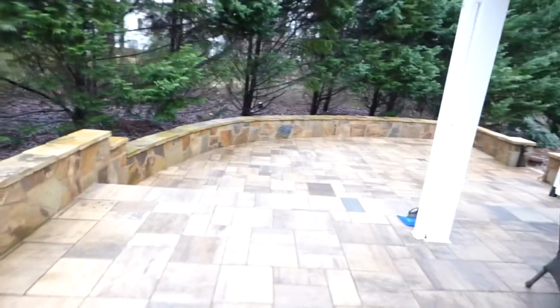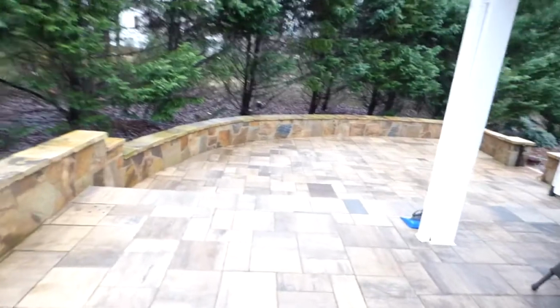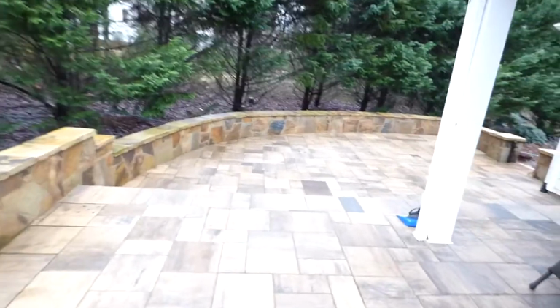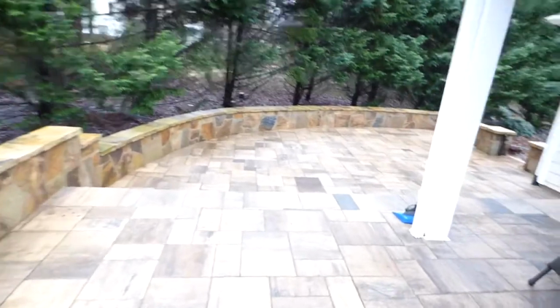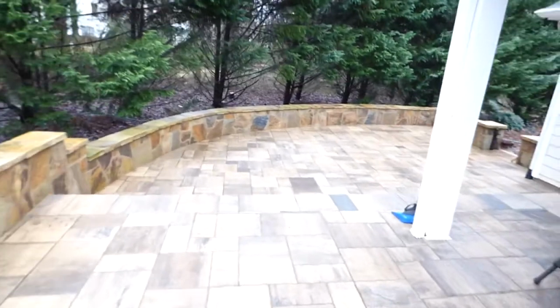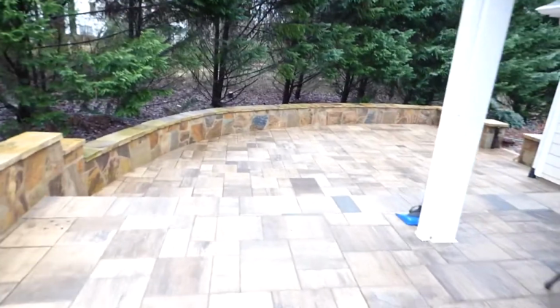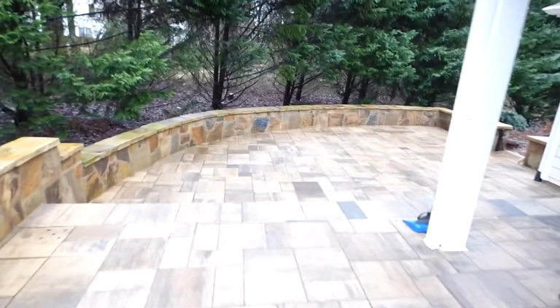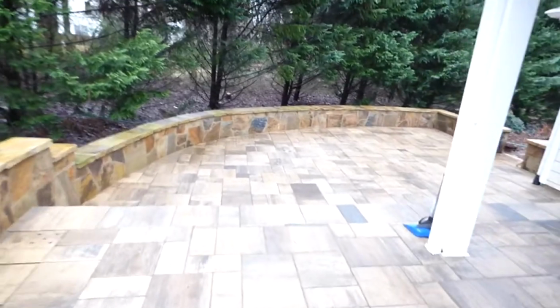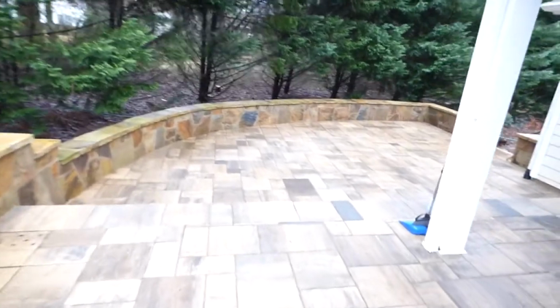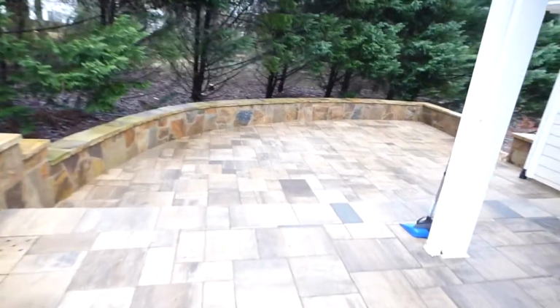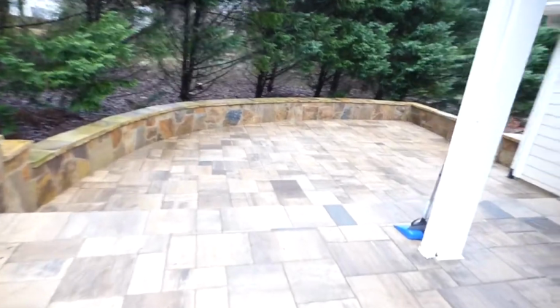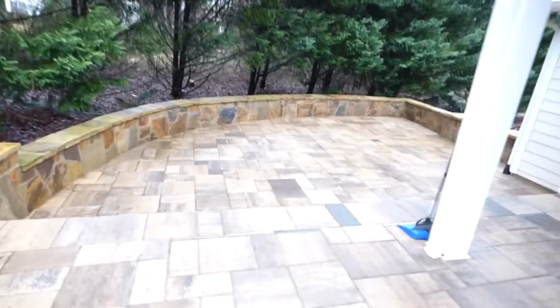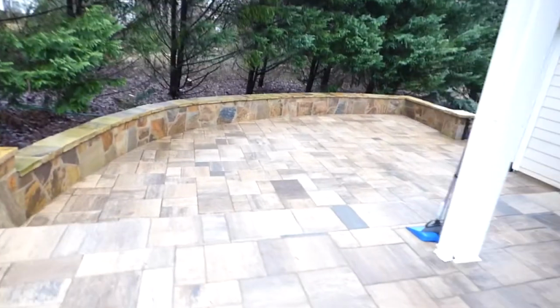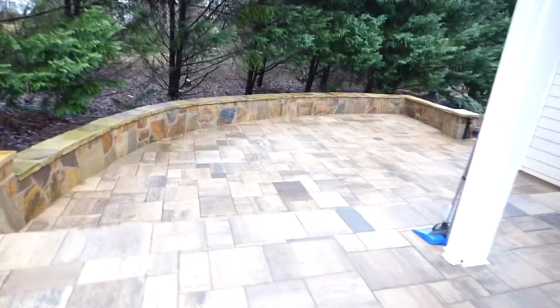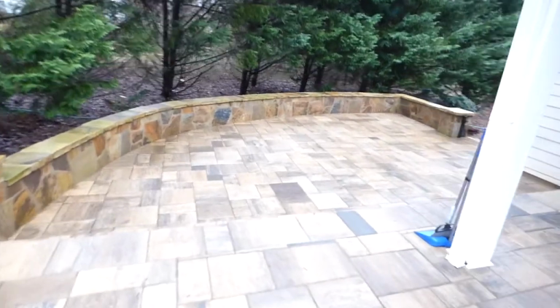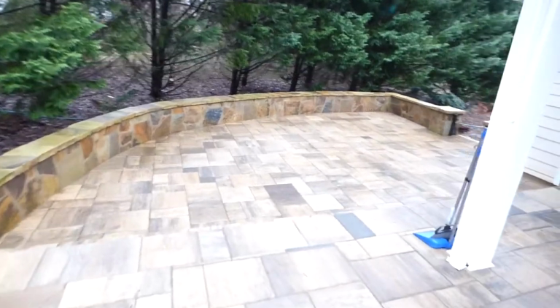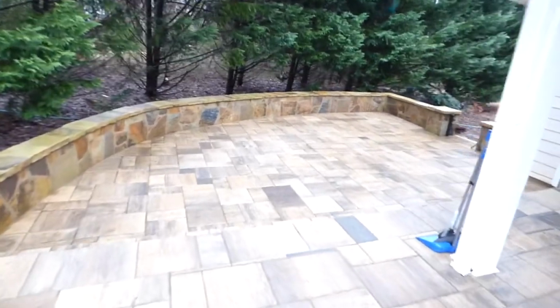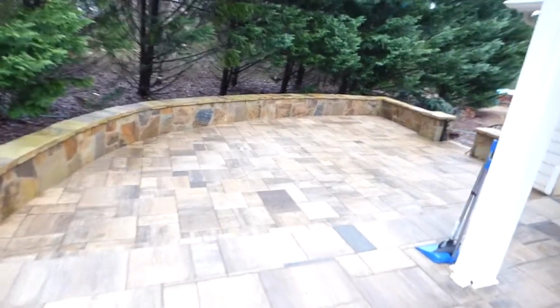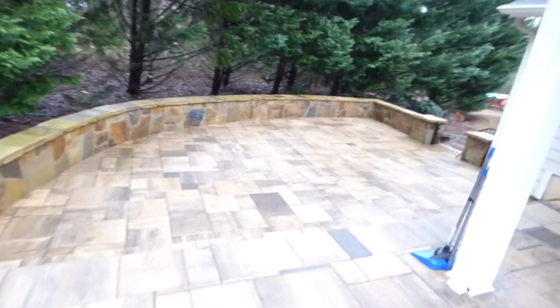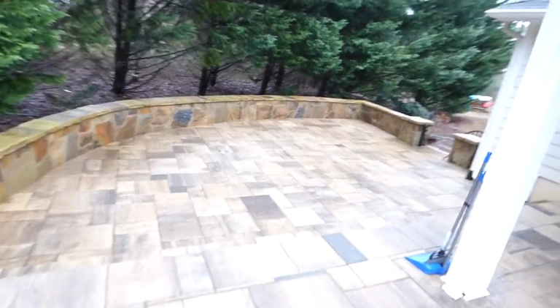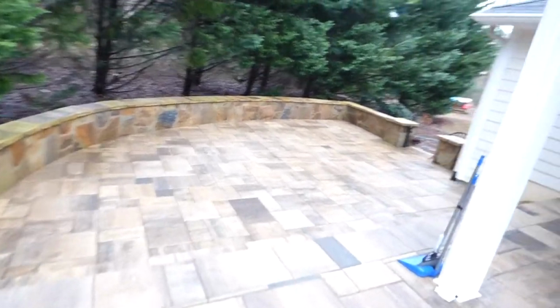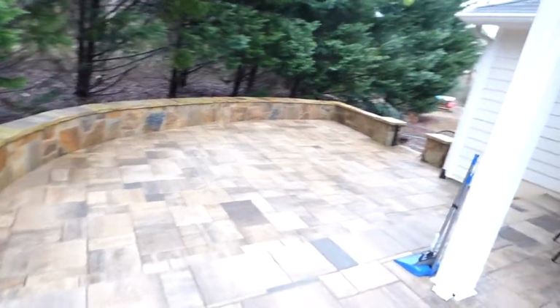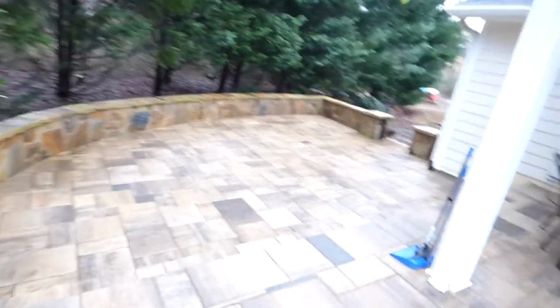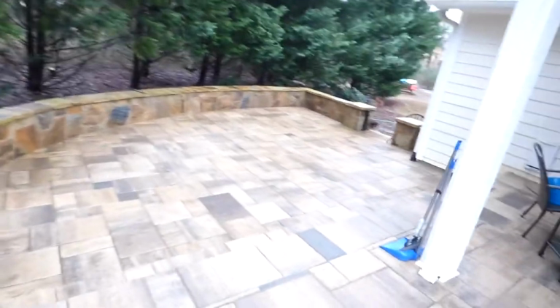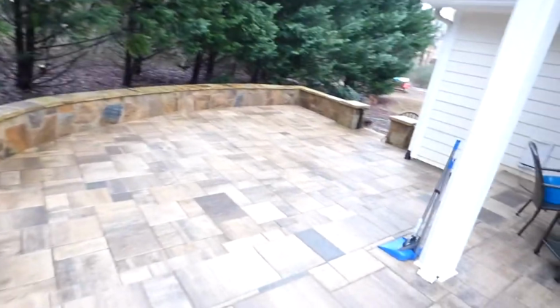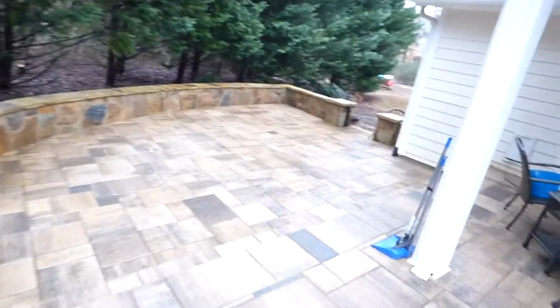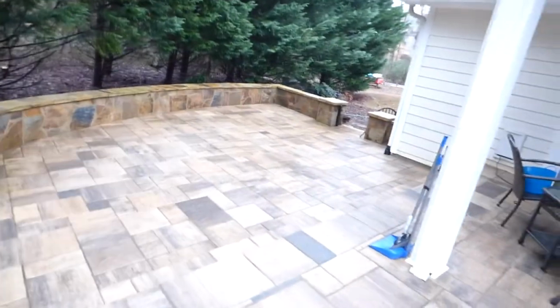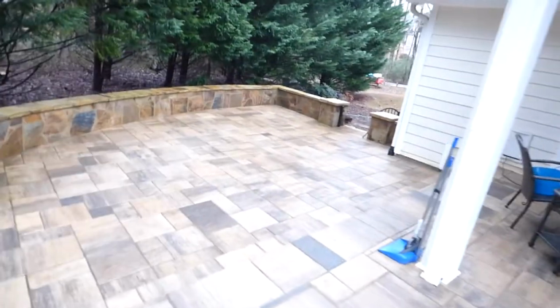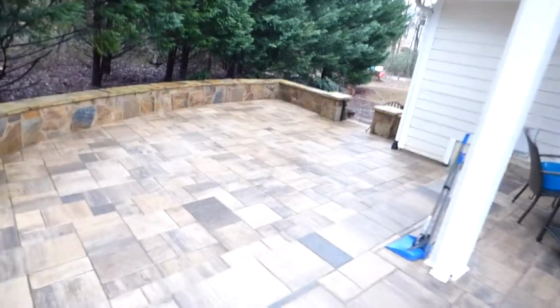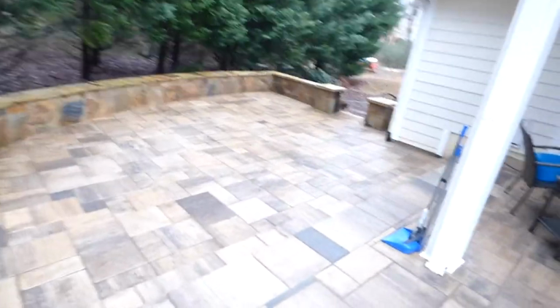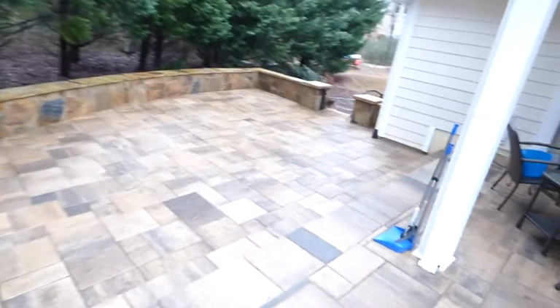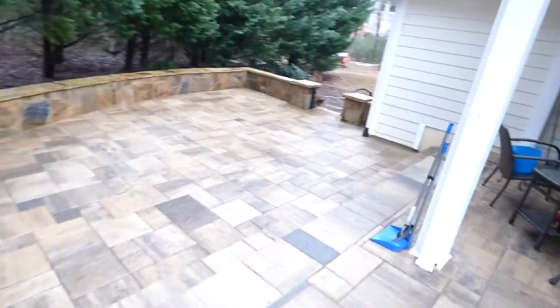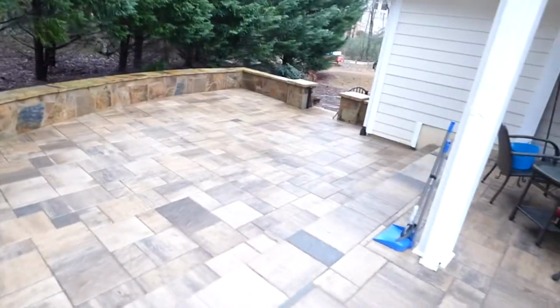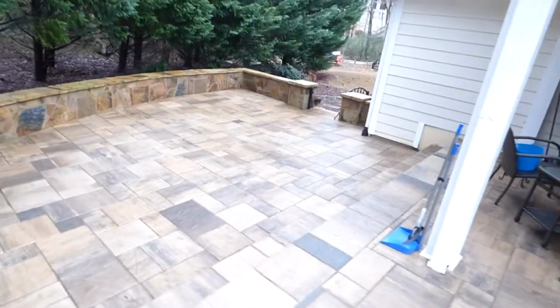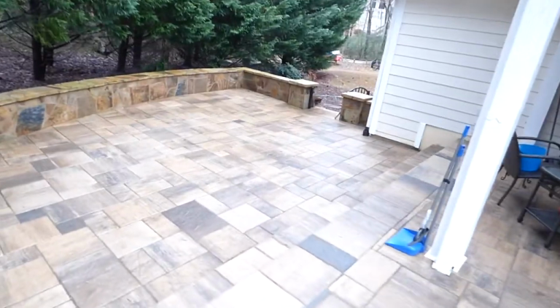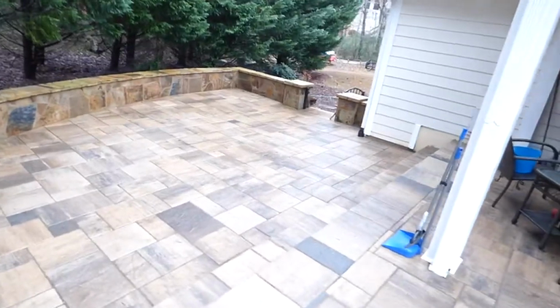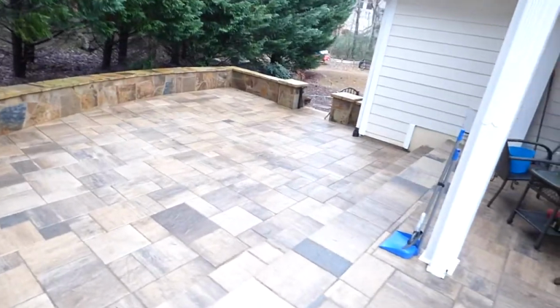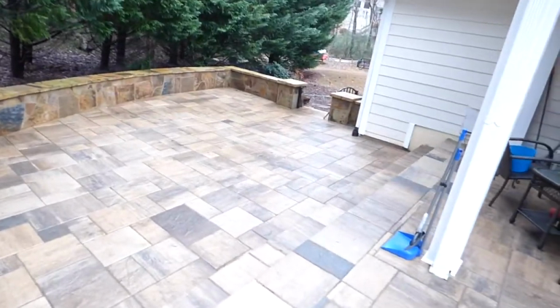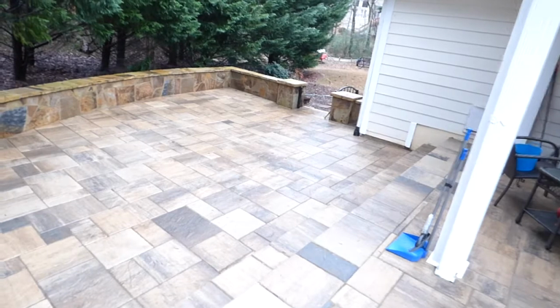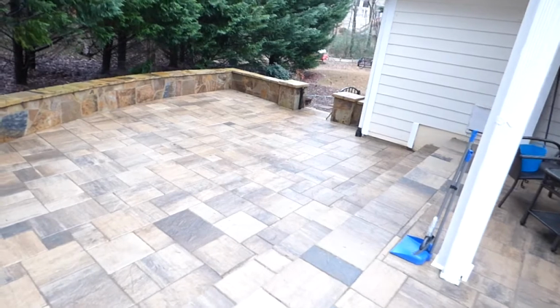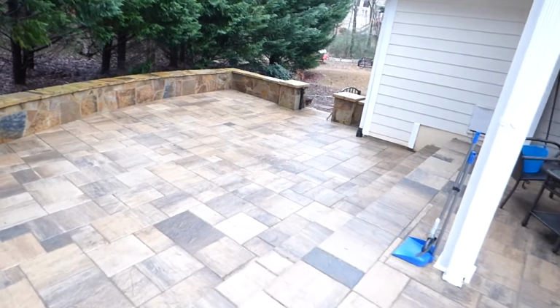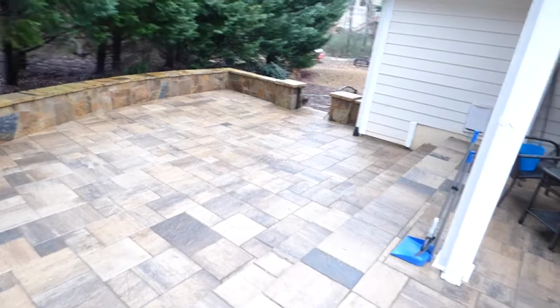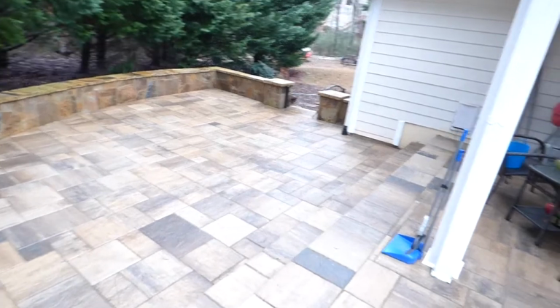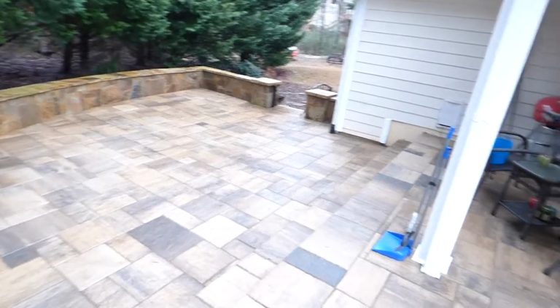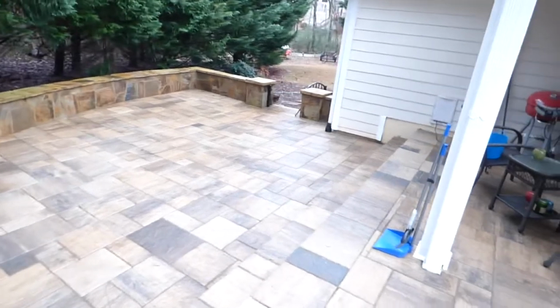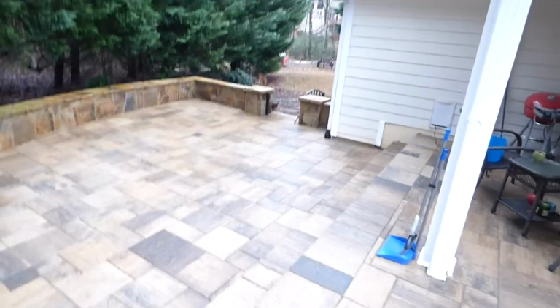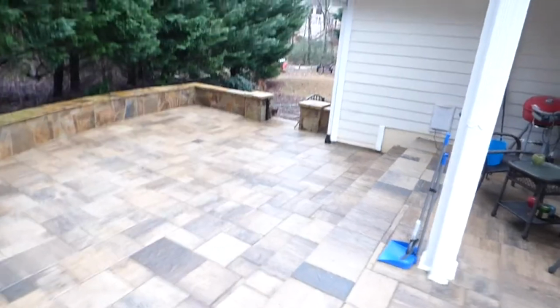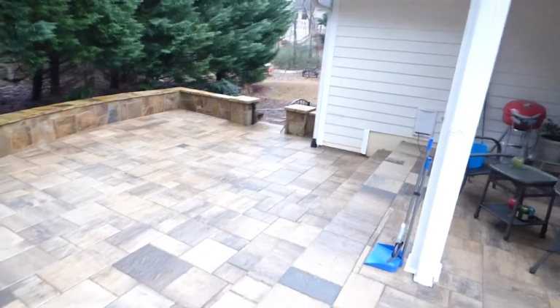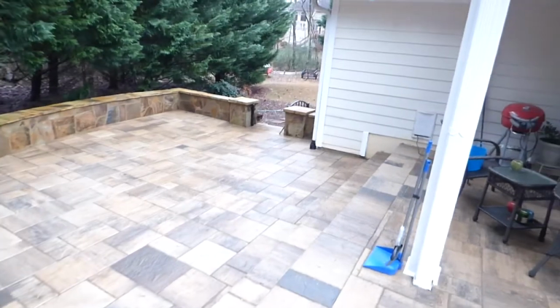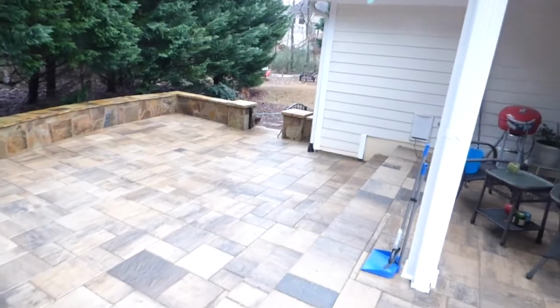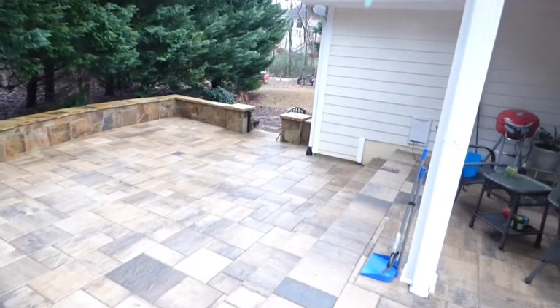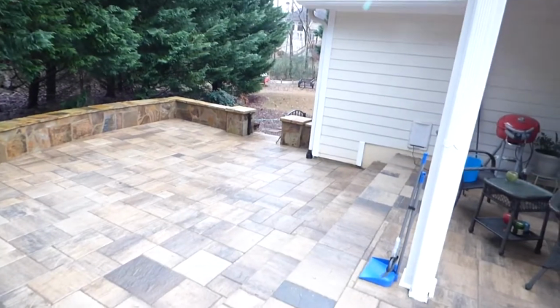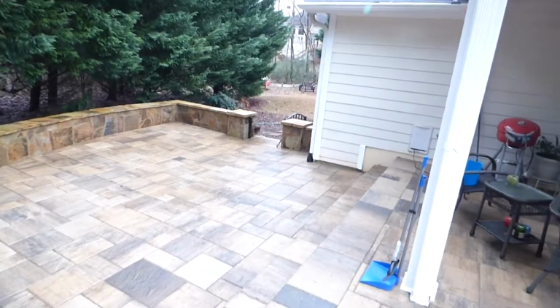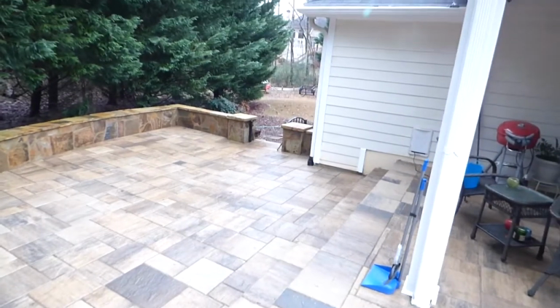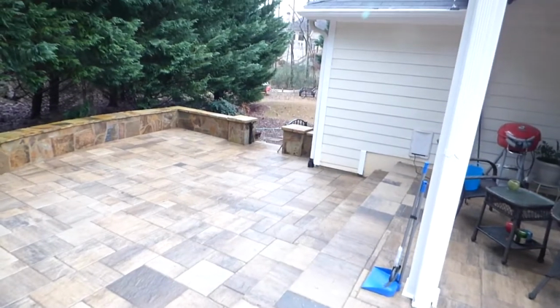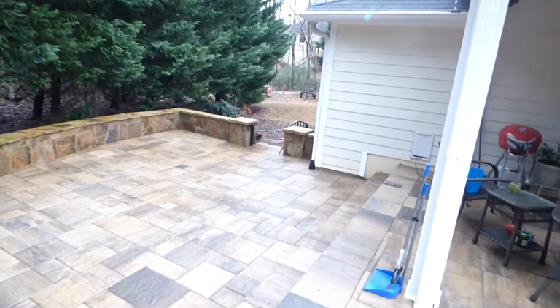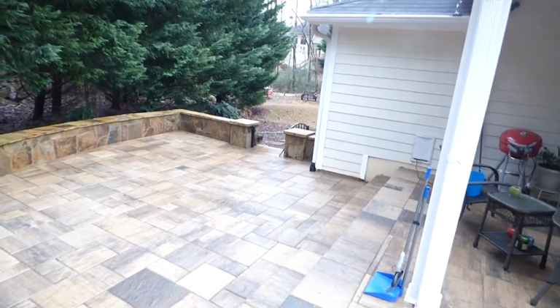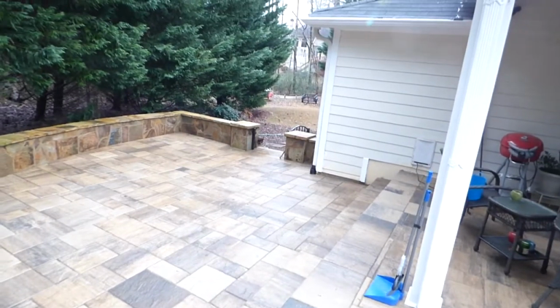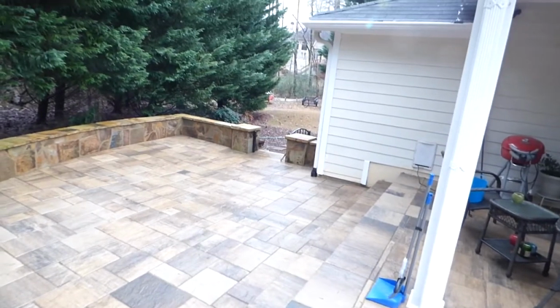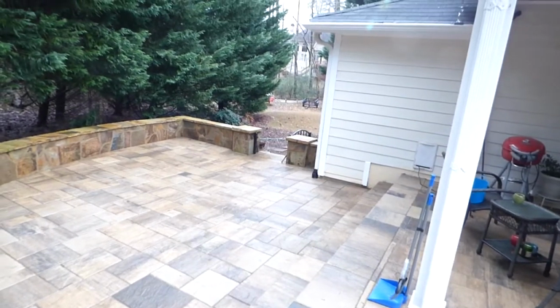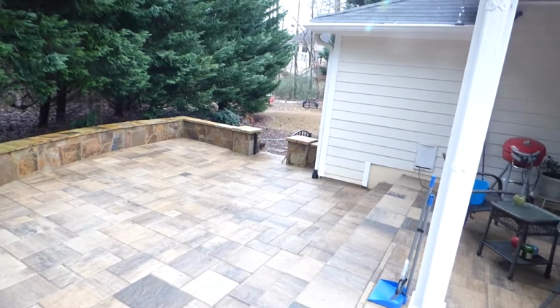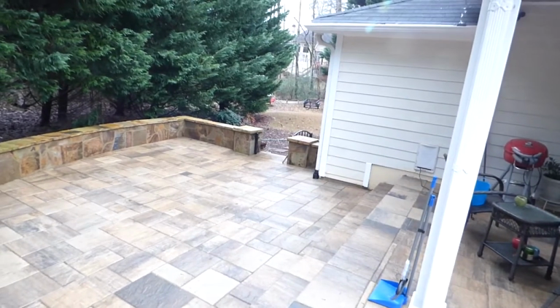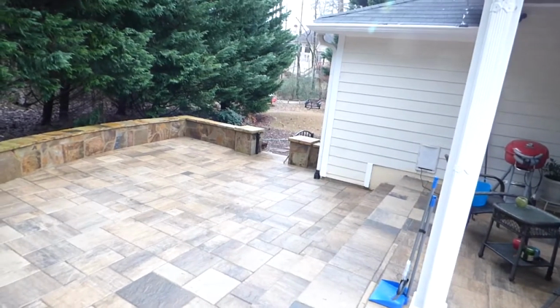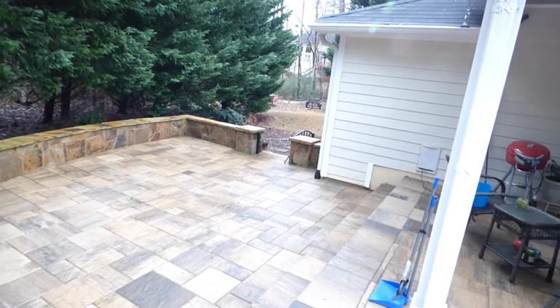This is the porch that we did — I think you've seen this before, but I'll just do another review here. It goes back to the back creek area.